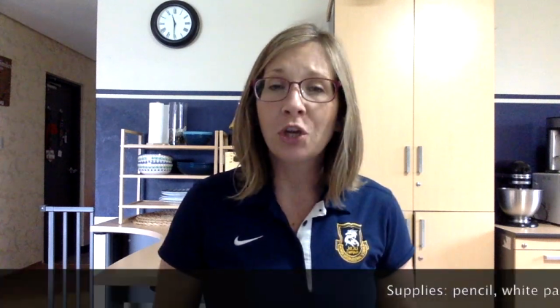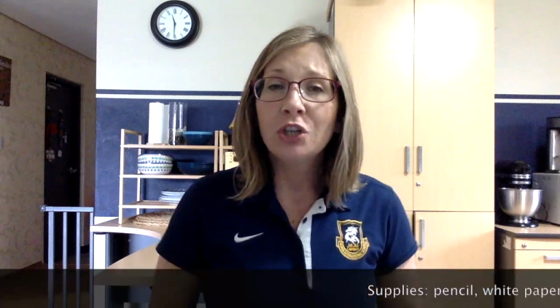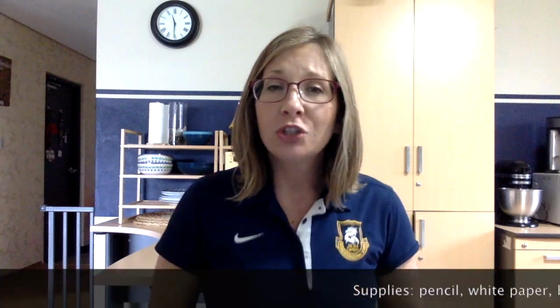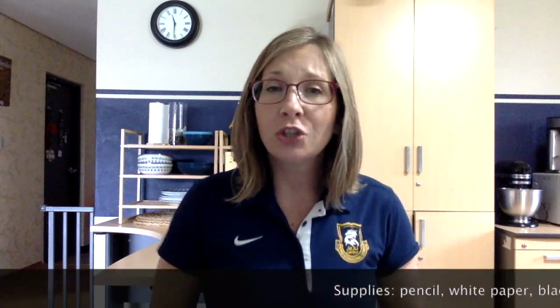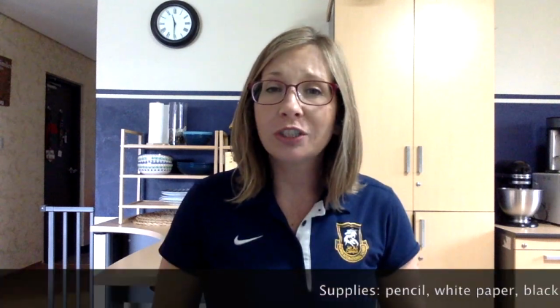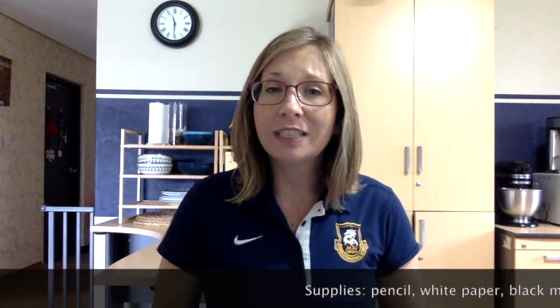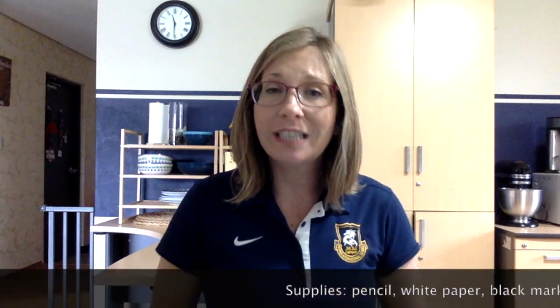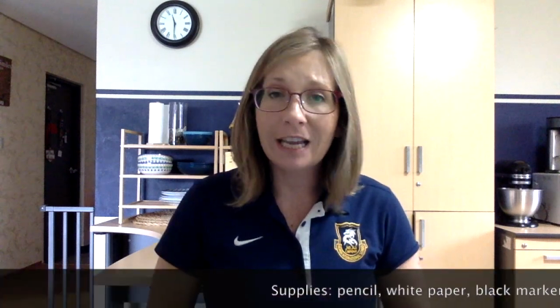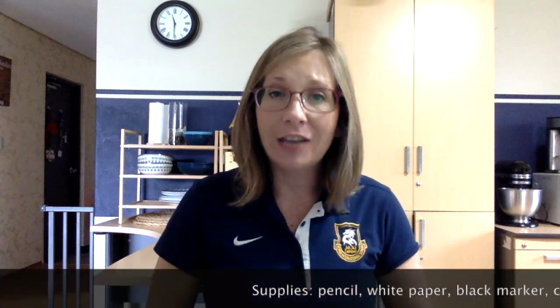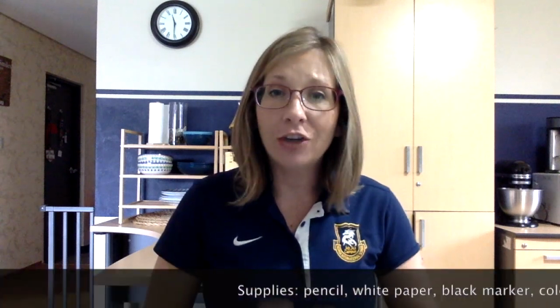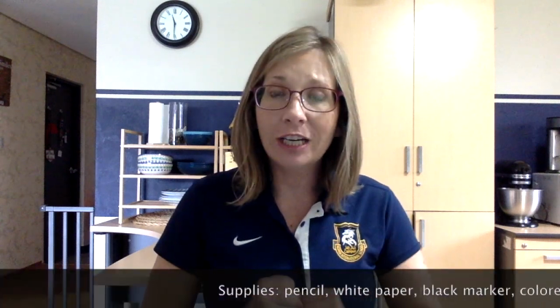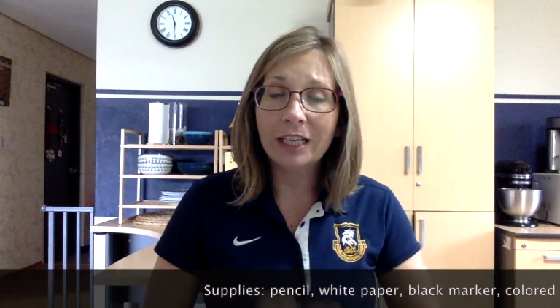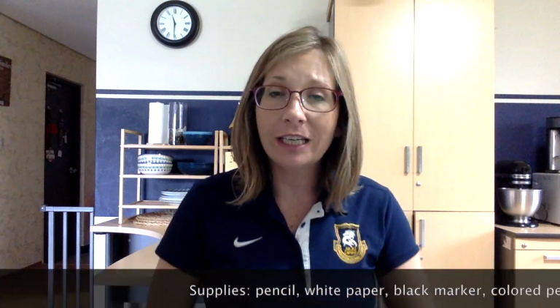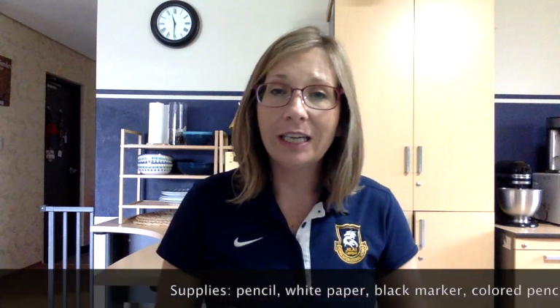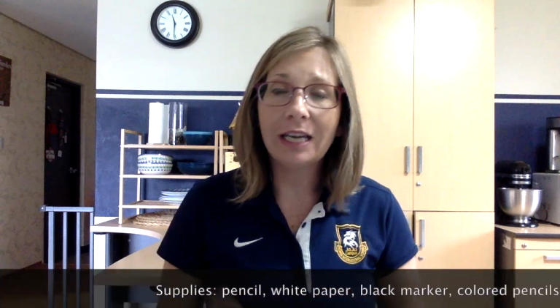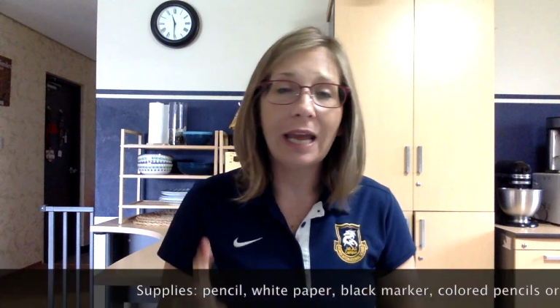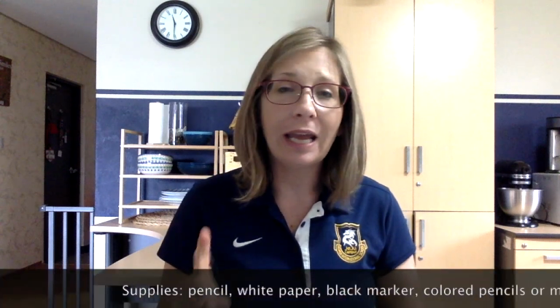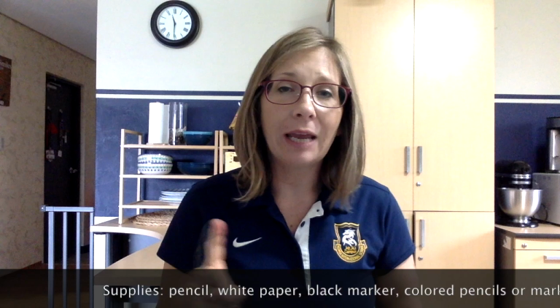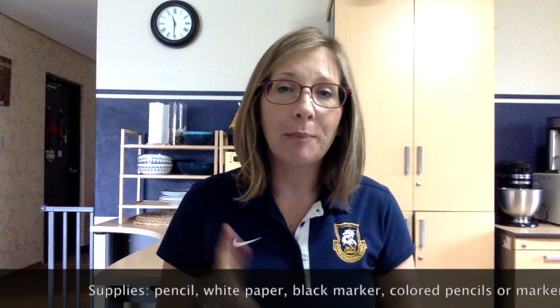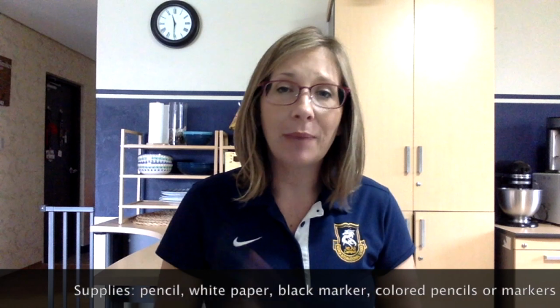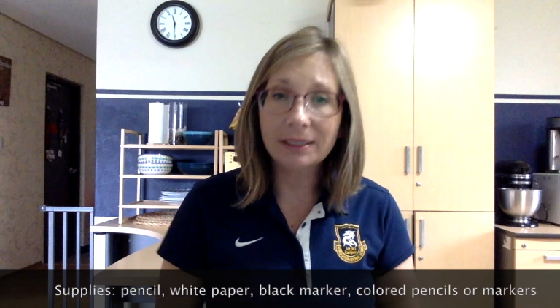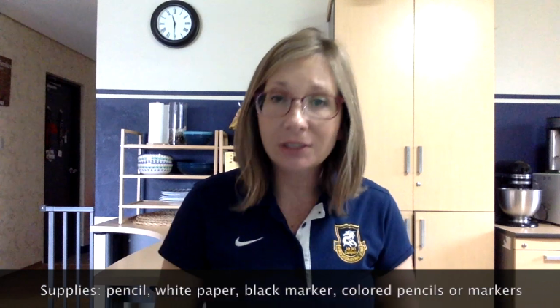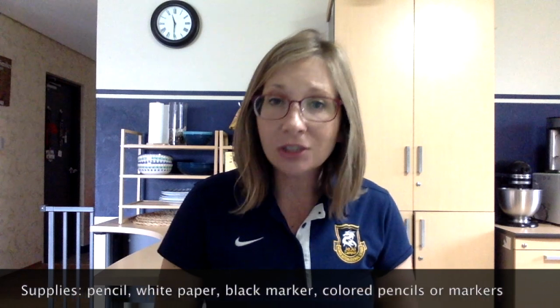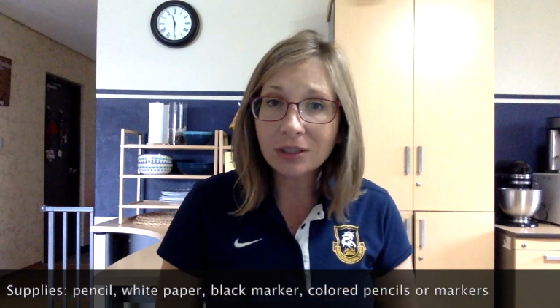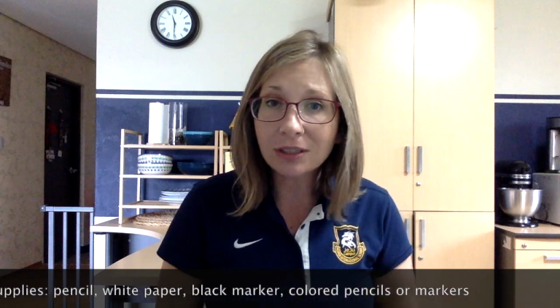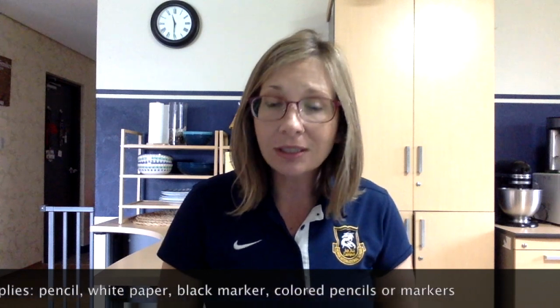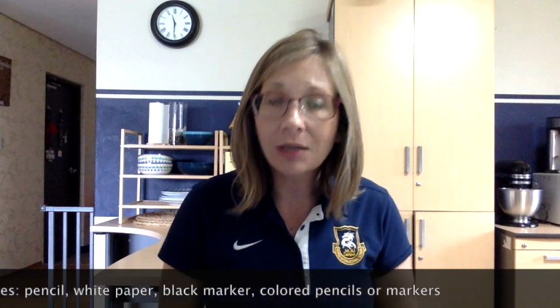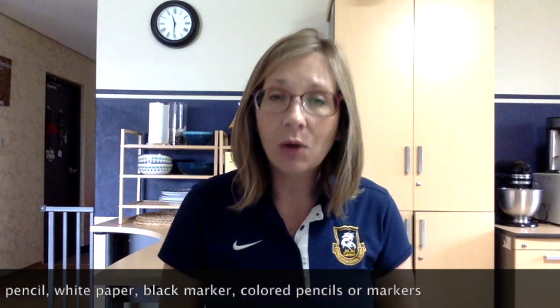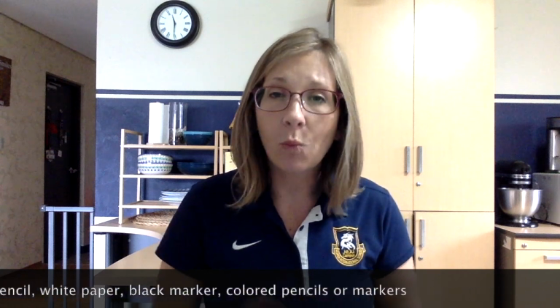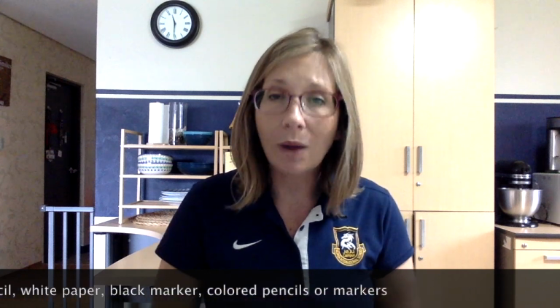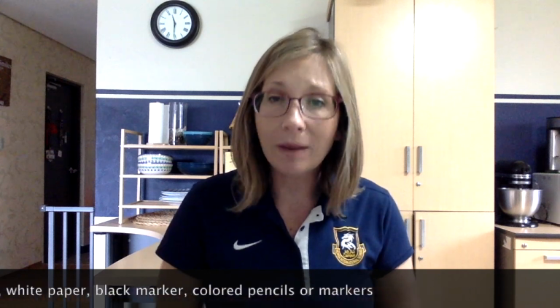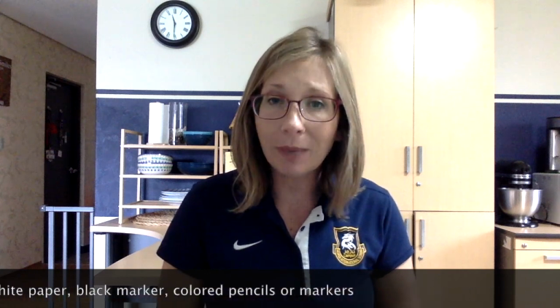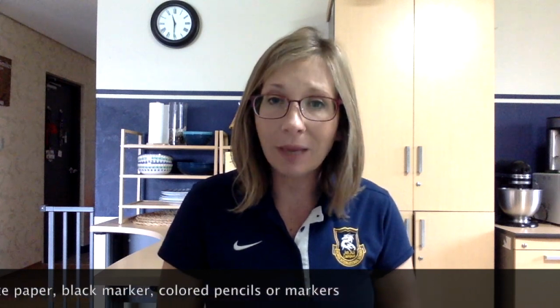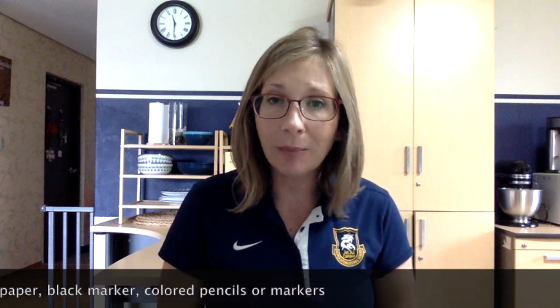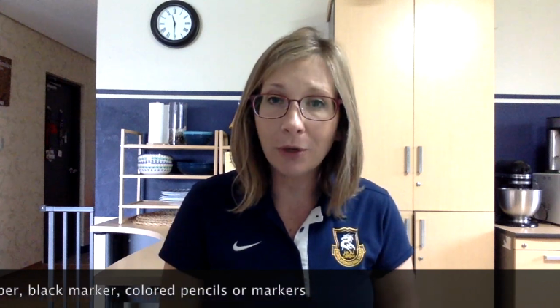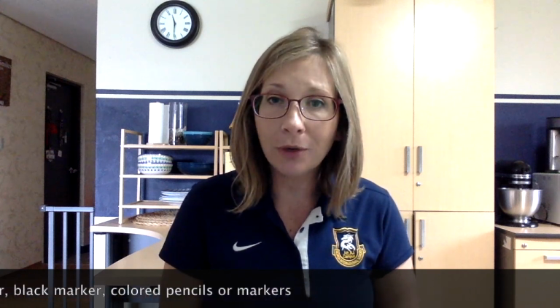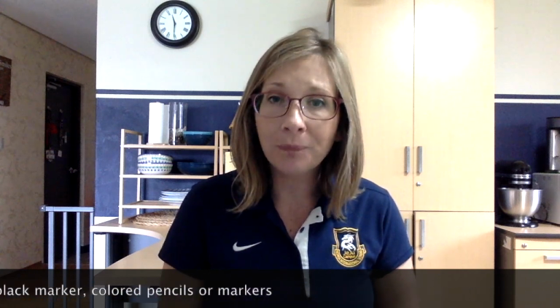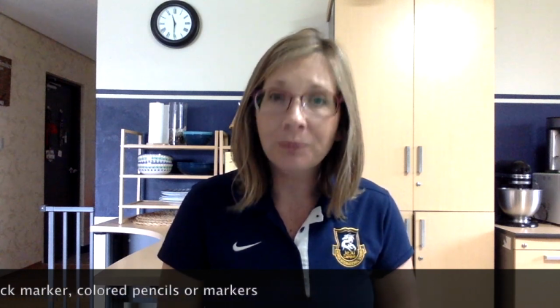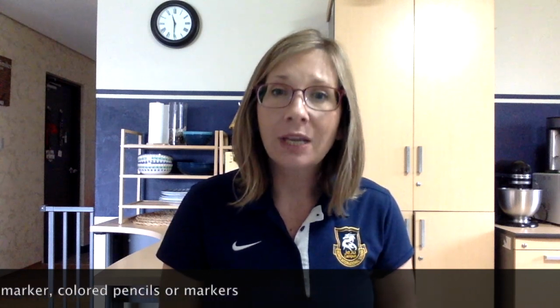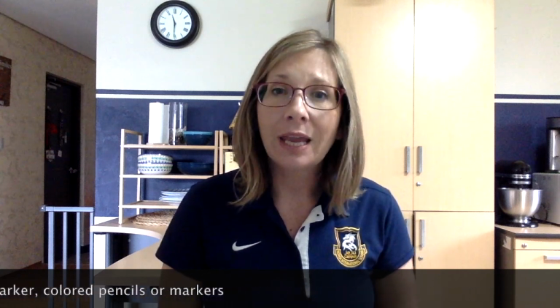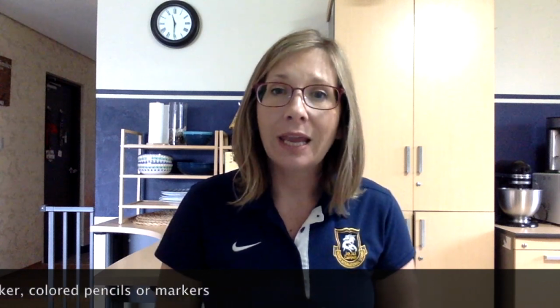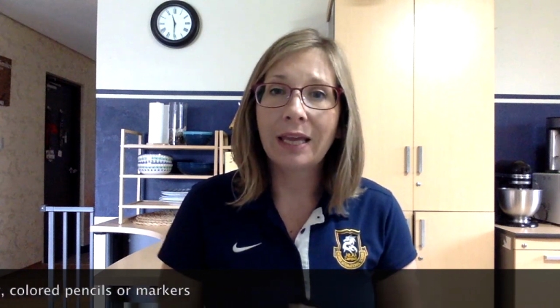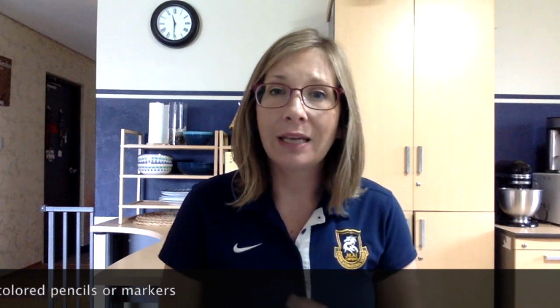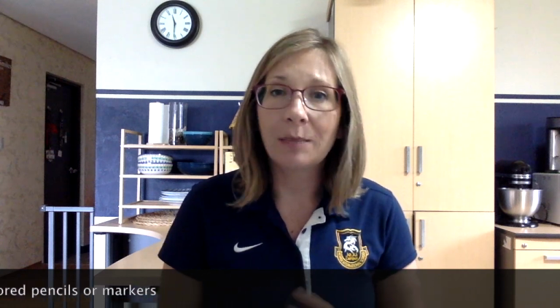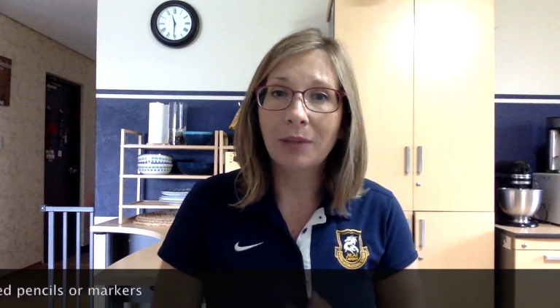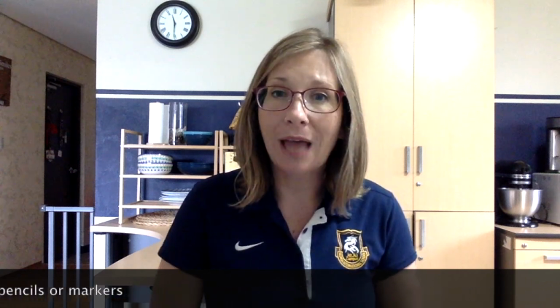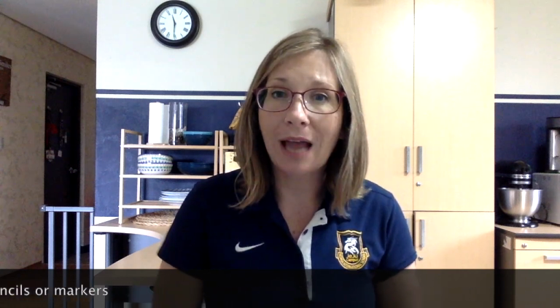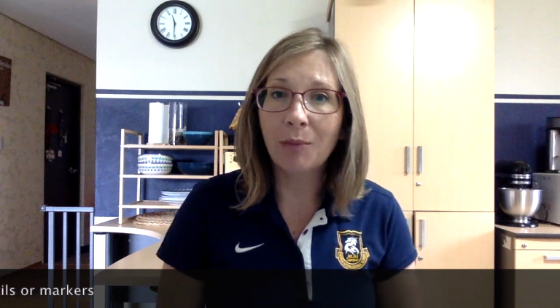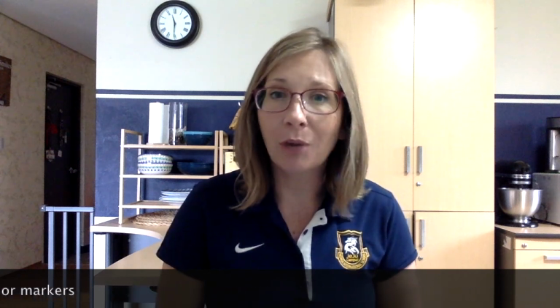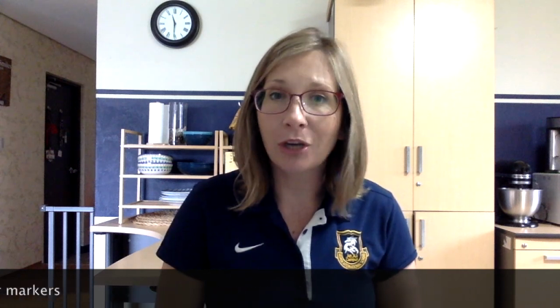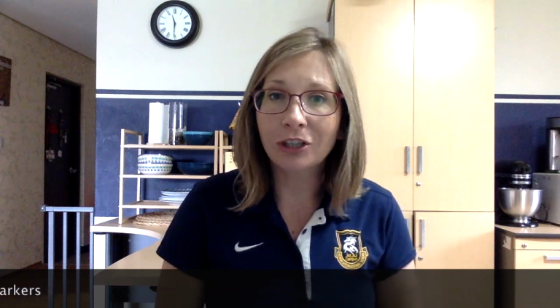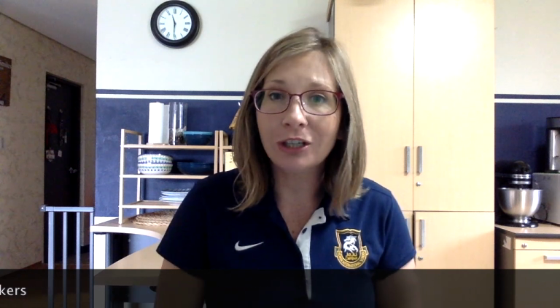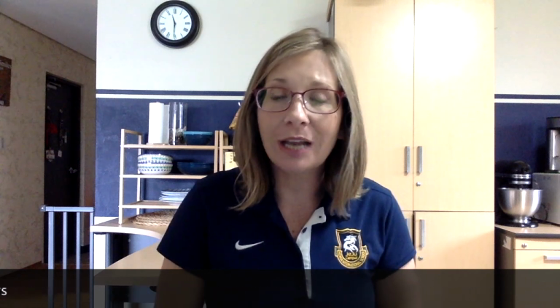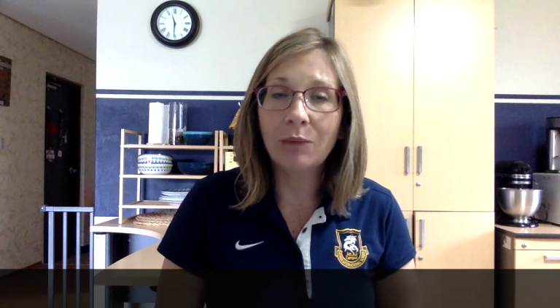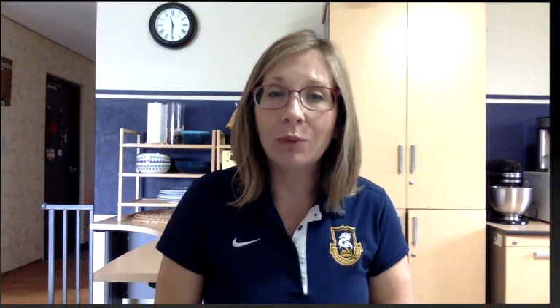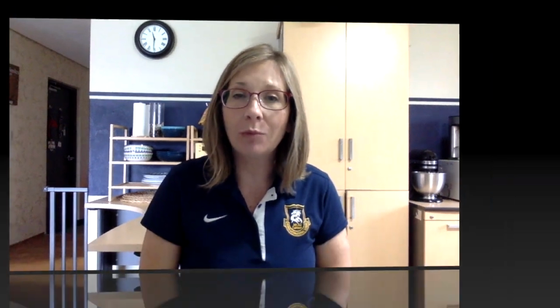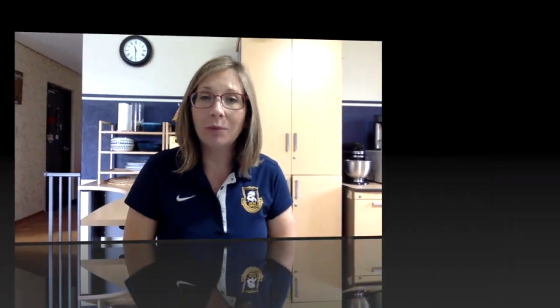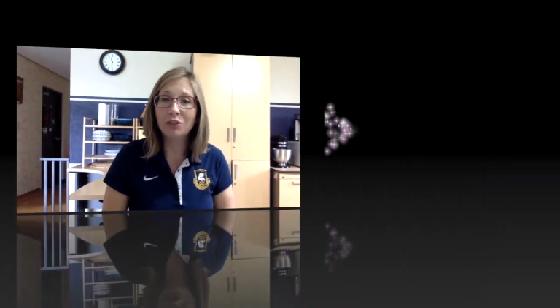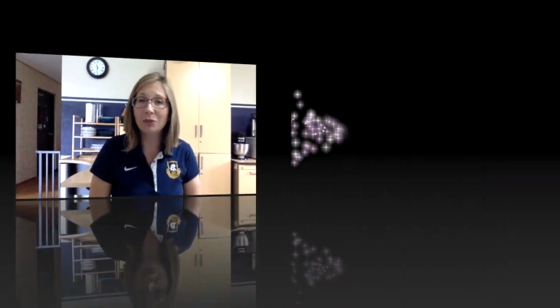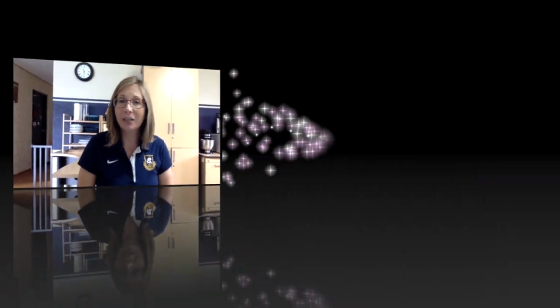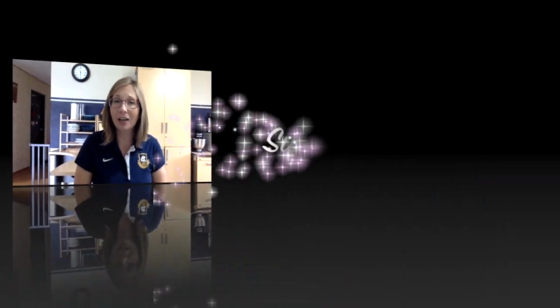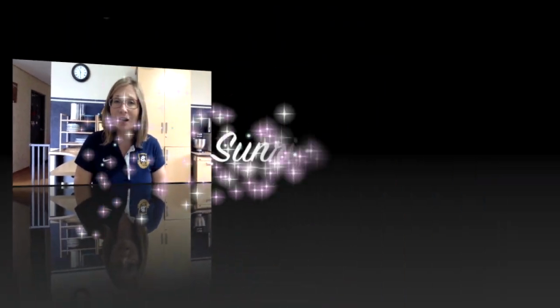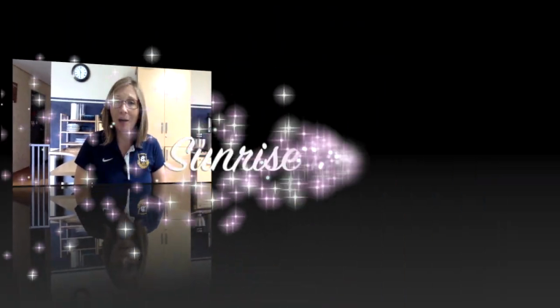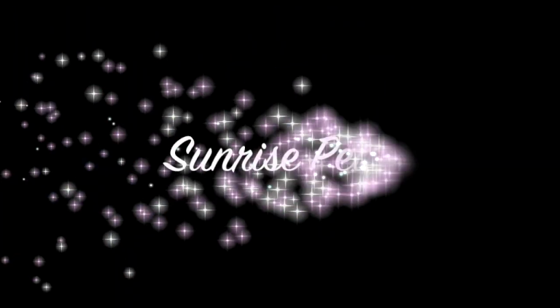So today you're going to need a pencil, white paper, and a black marker.